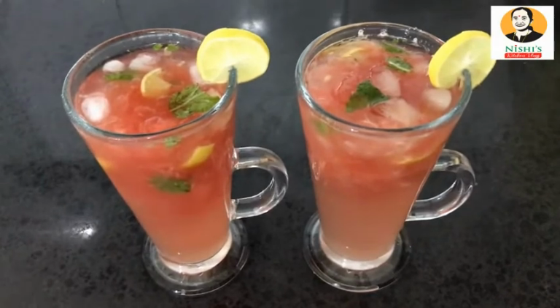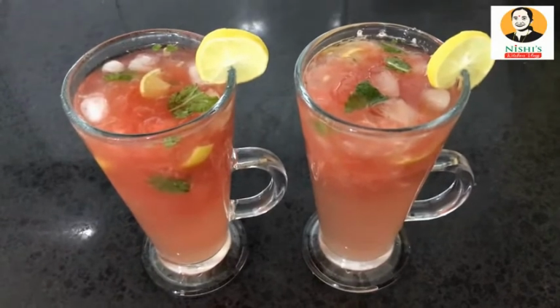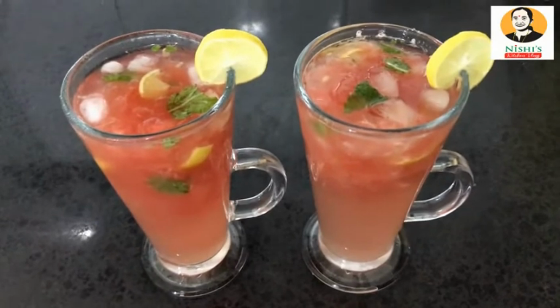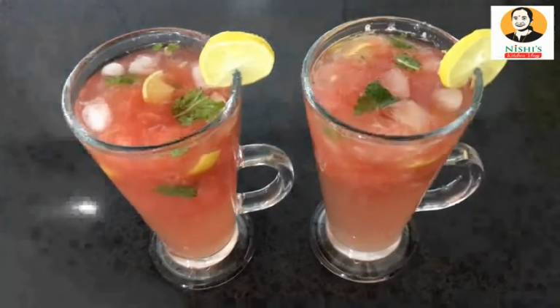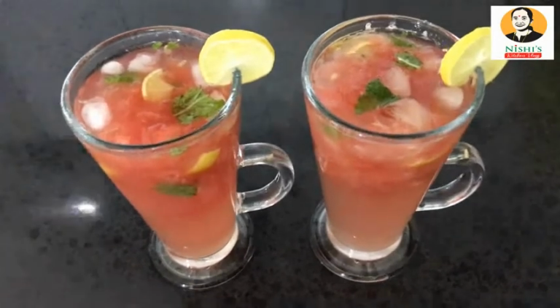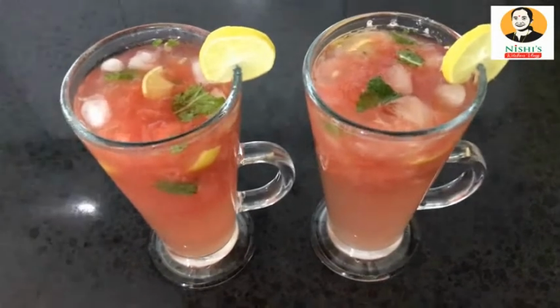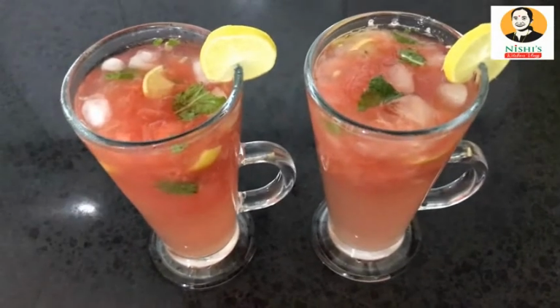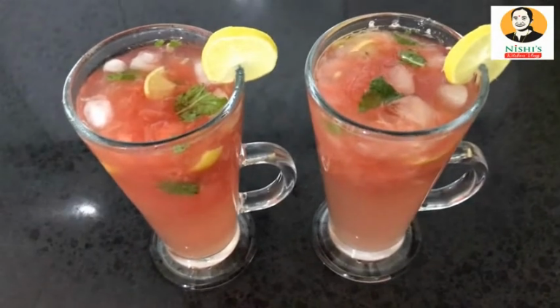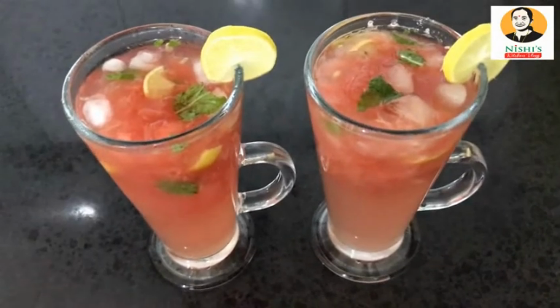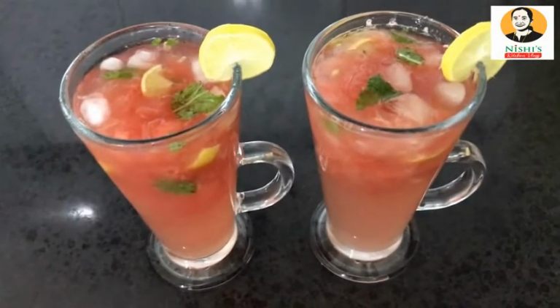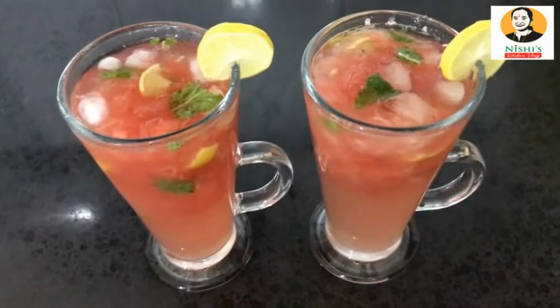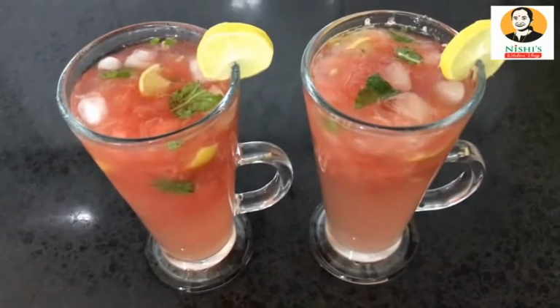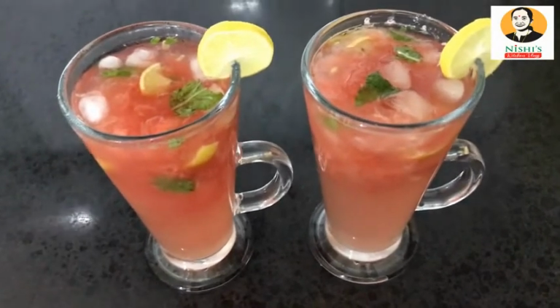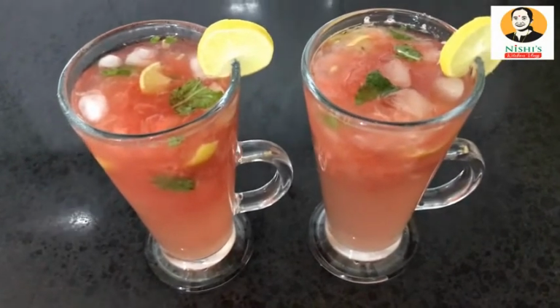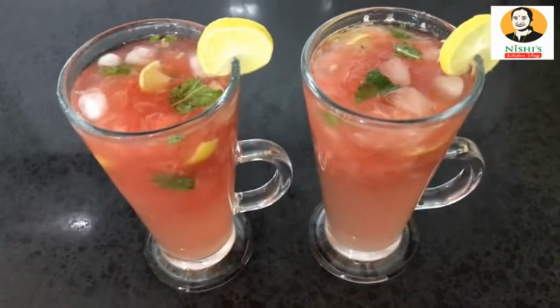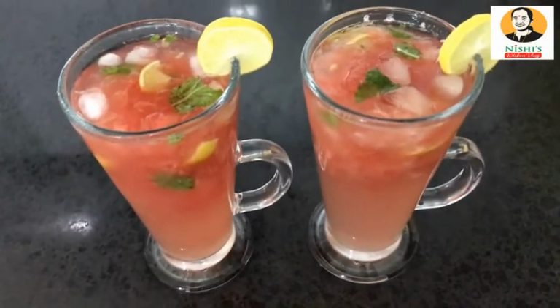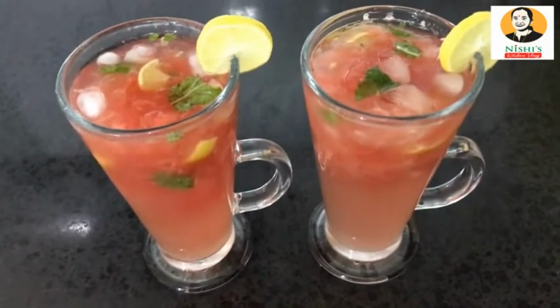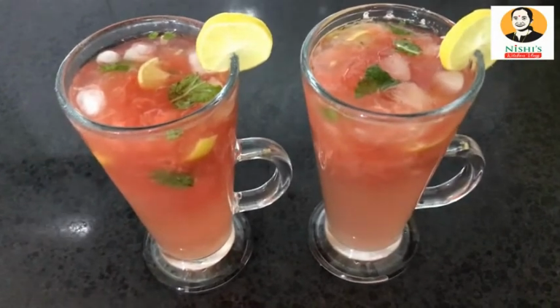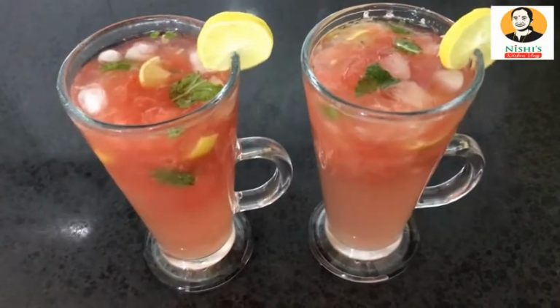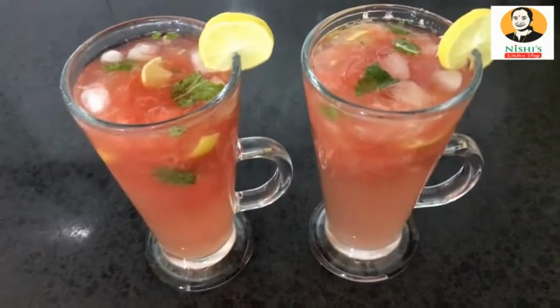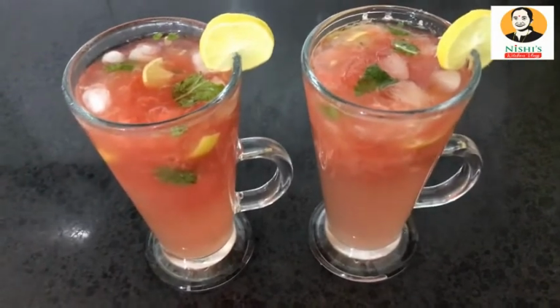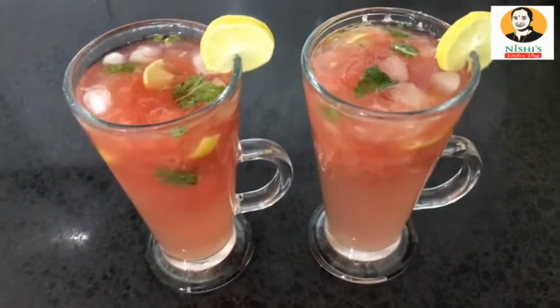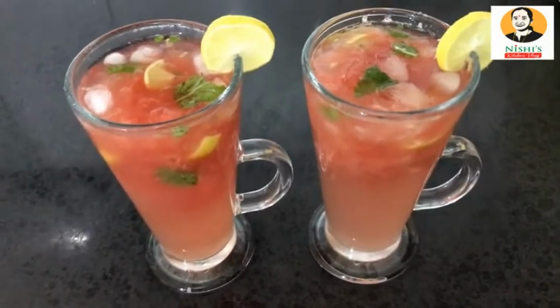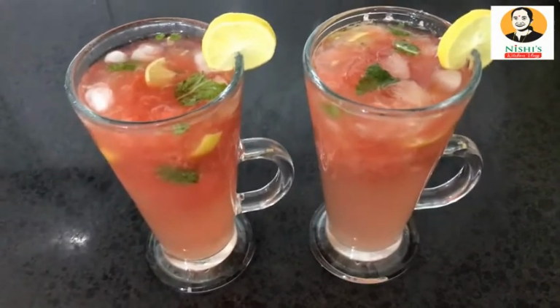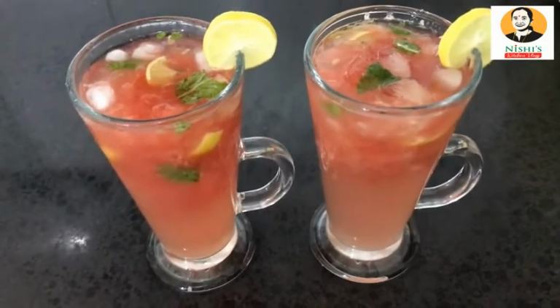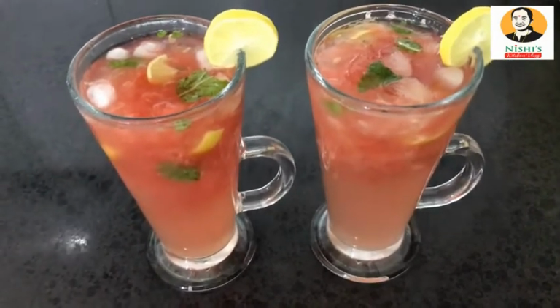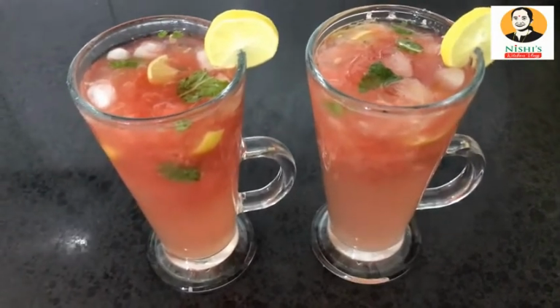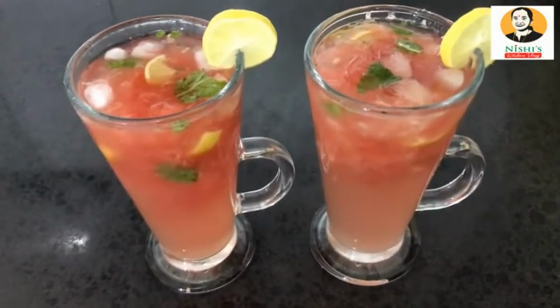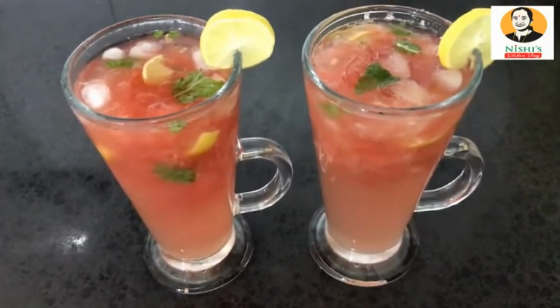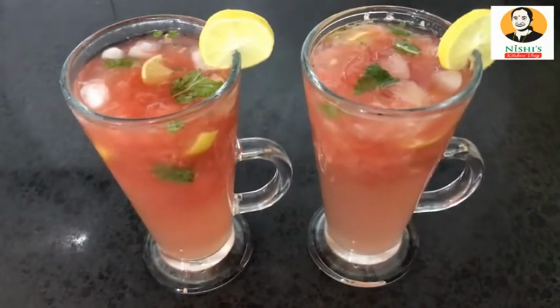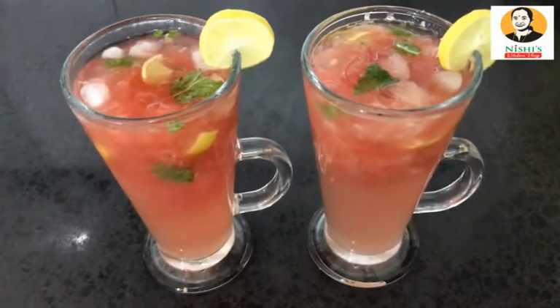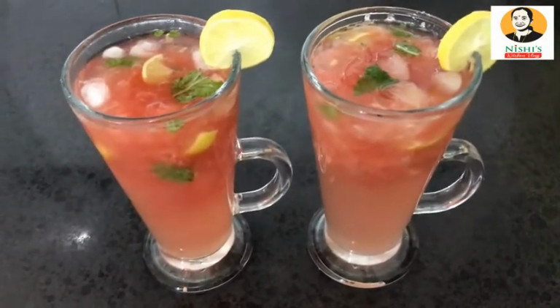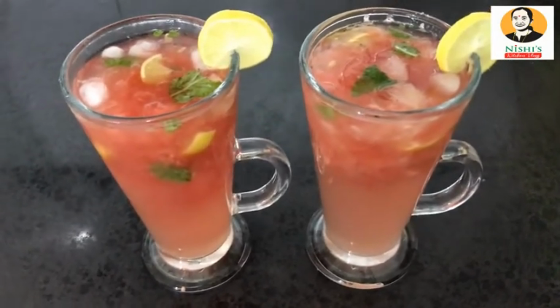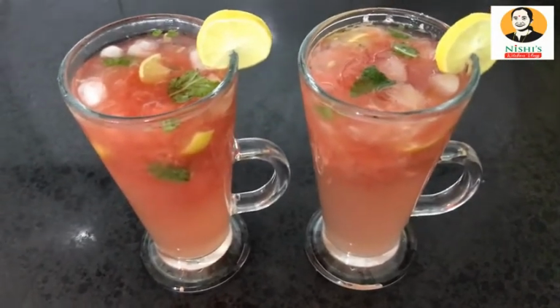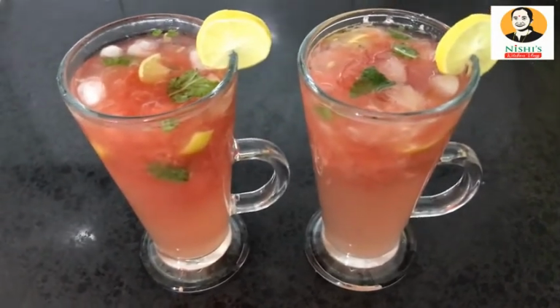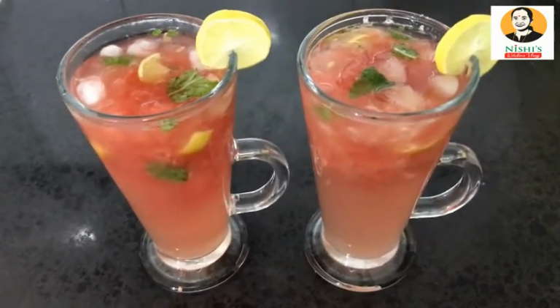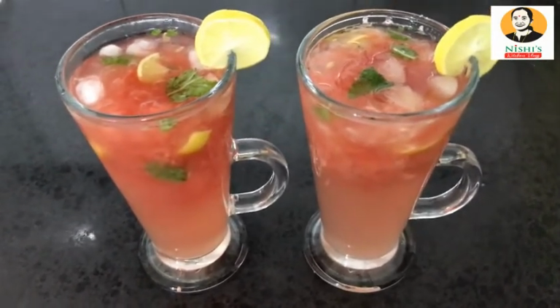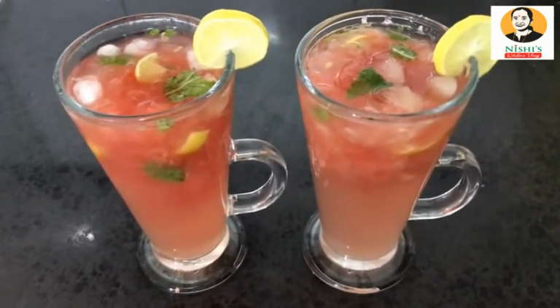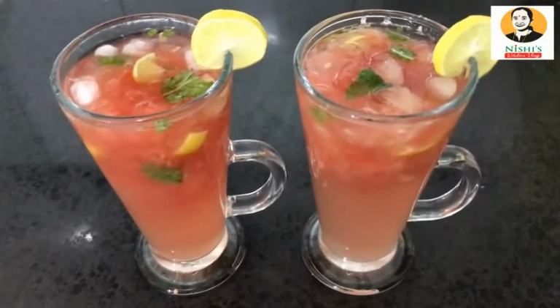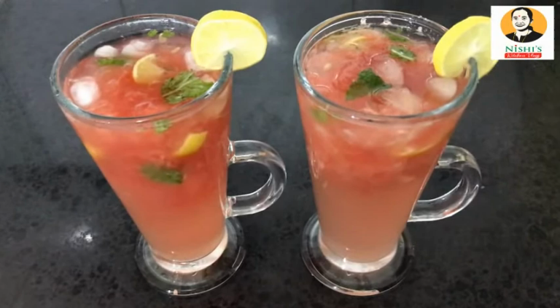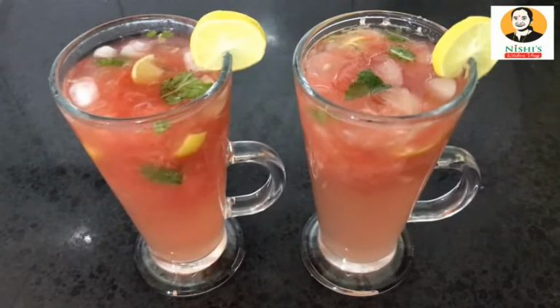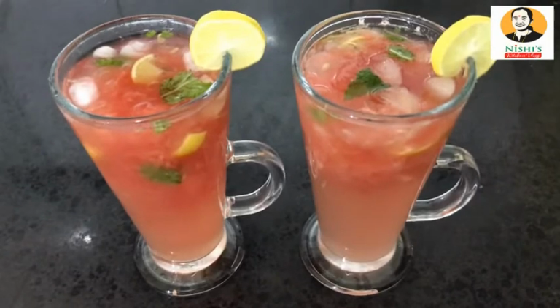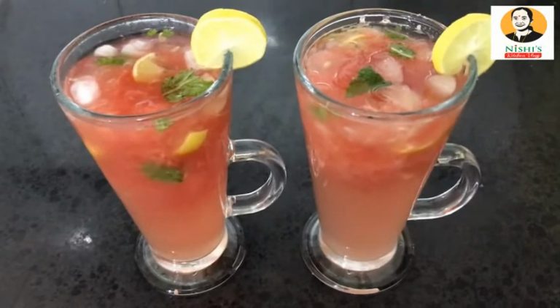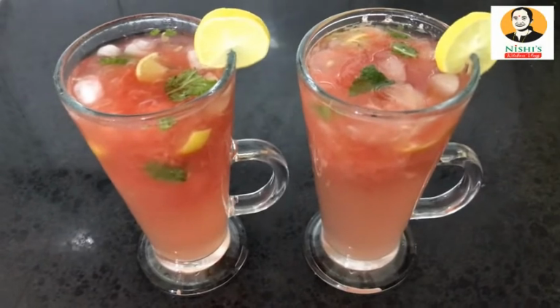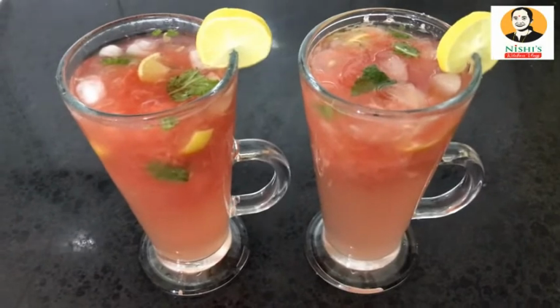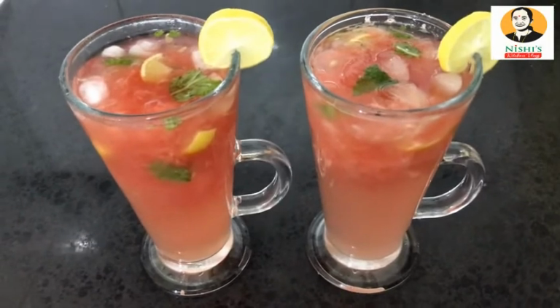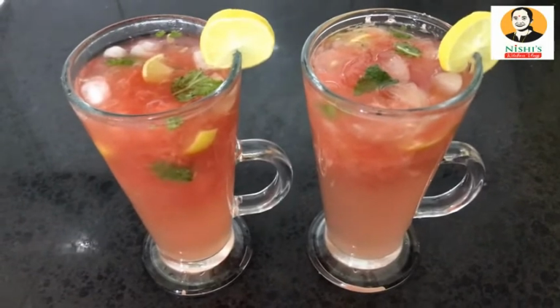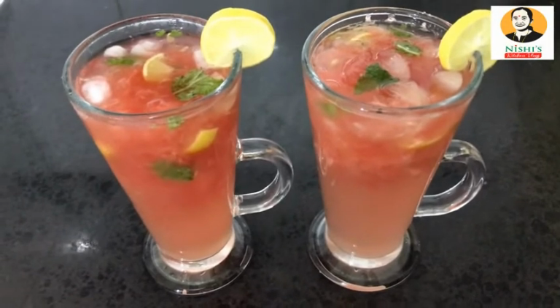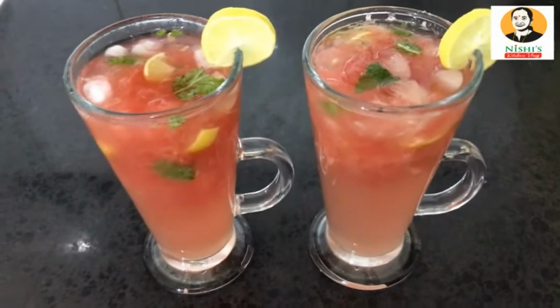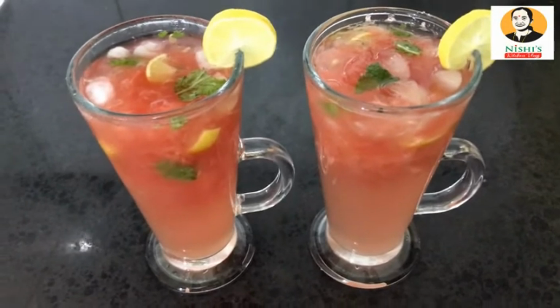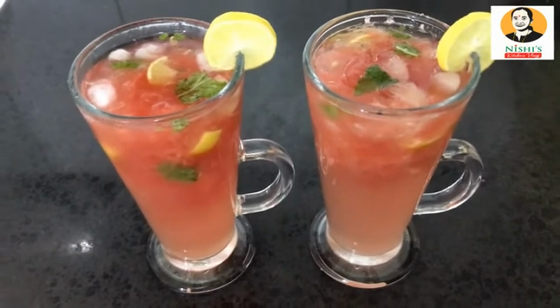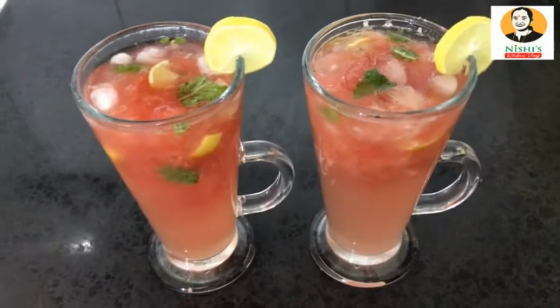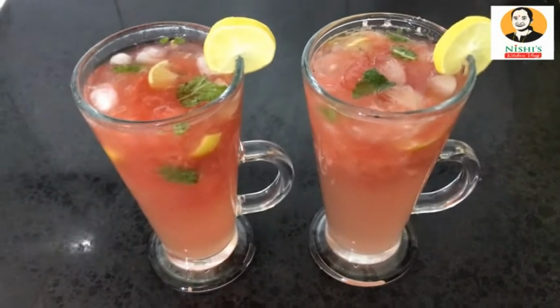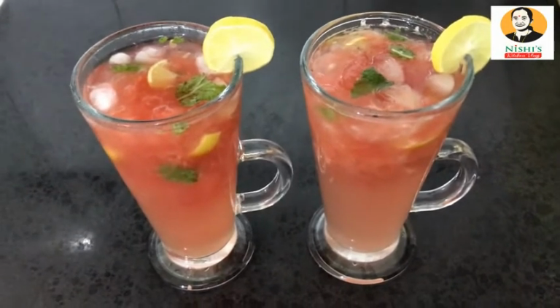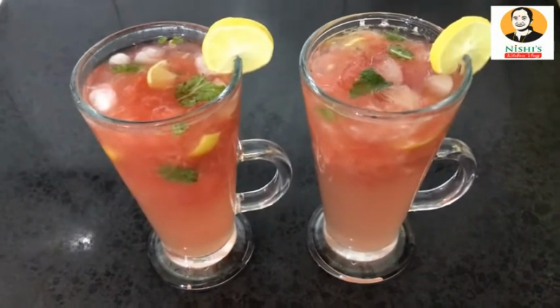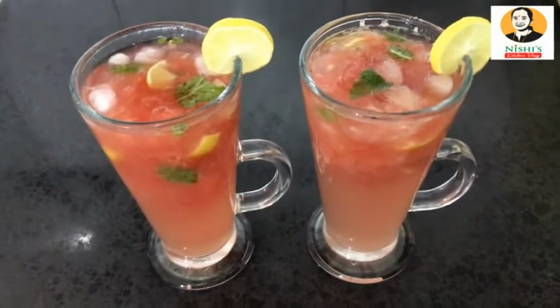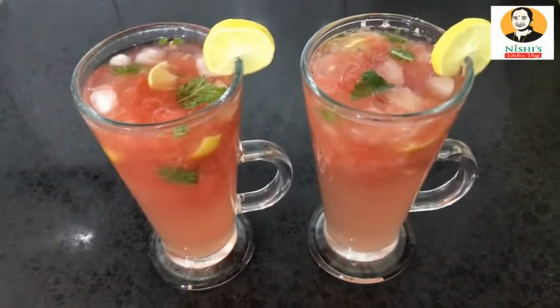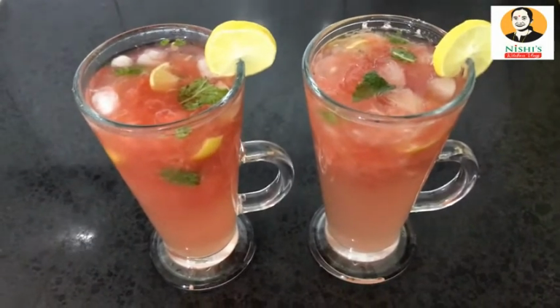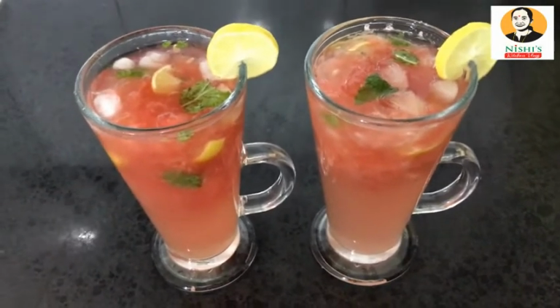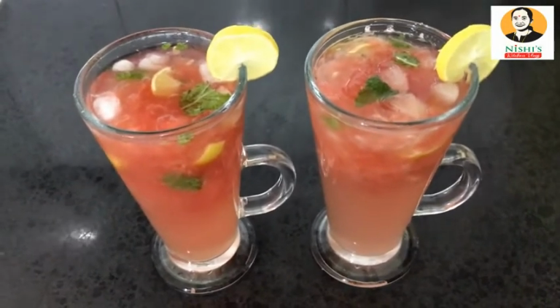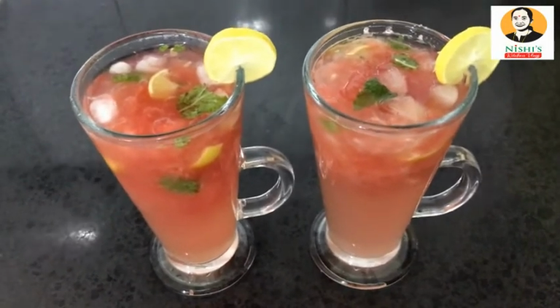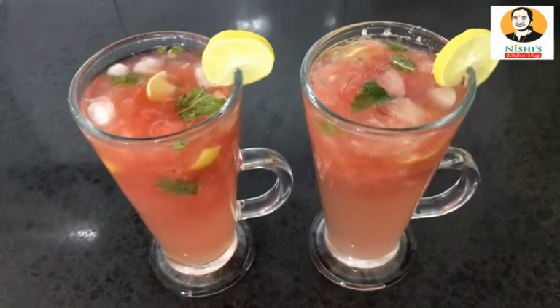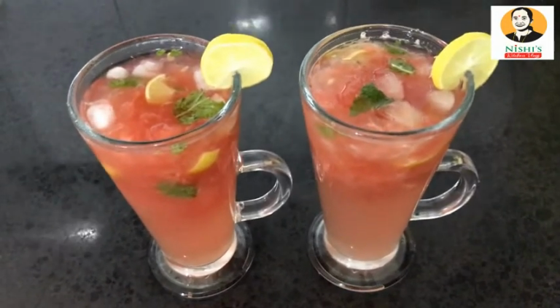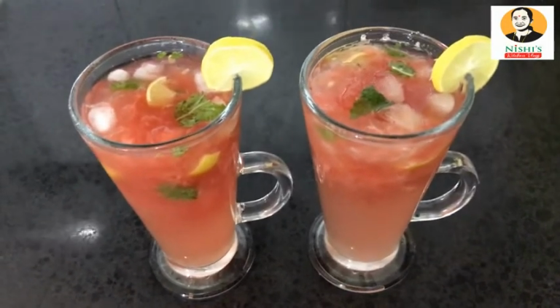It is a good taste of watermelon. If you want to subscribe, please like this video.